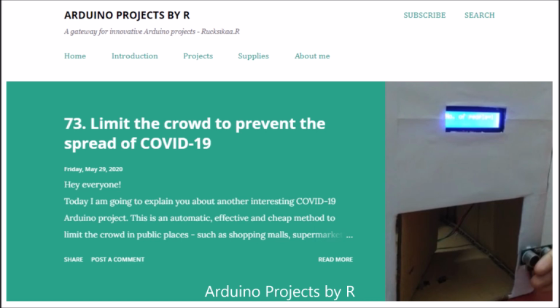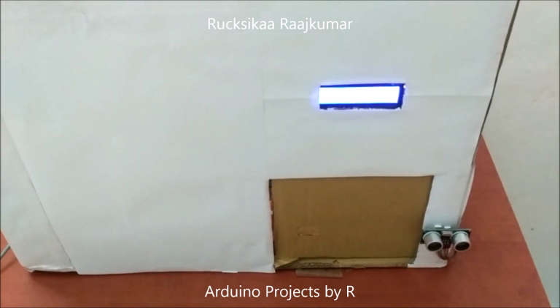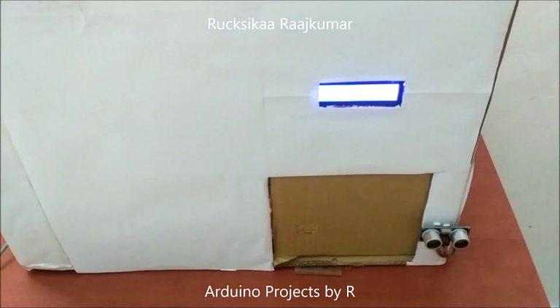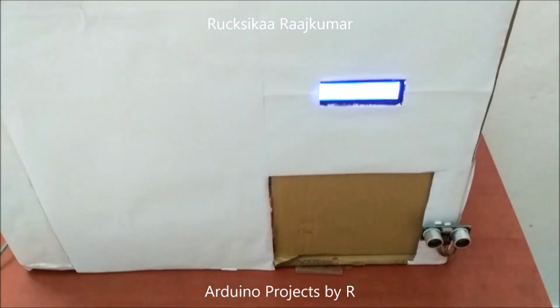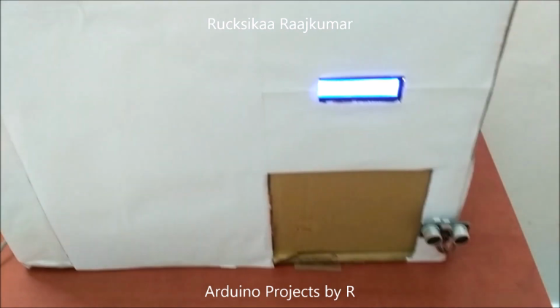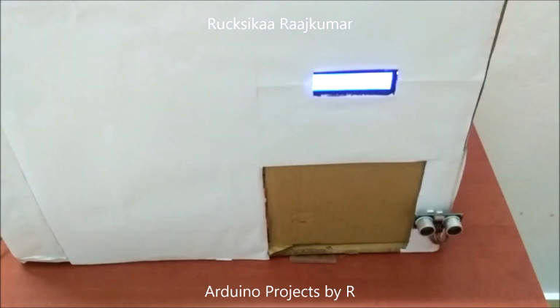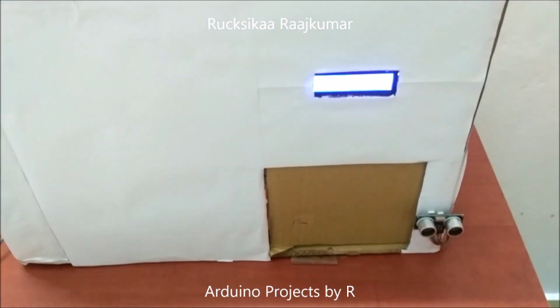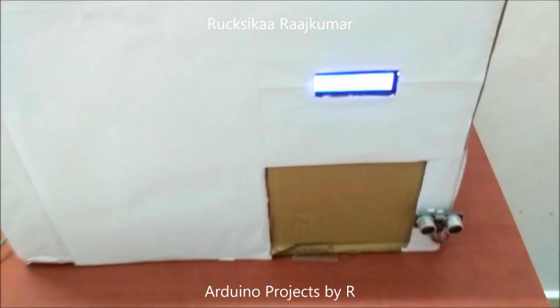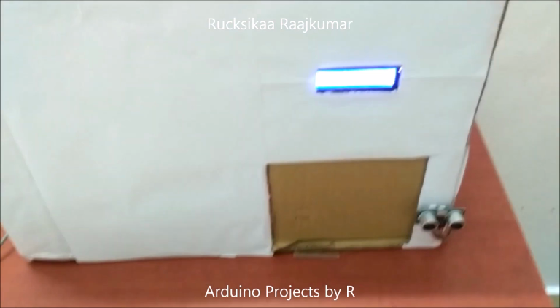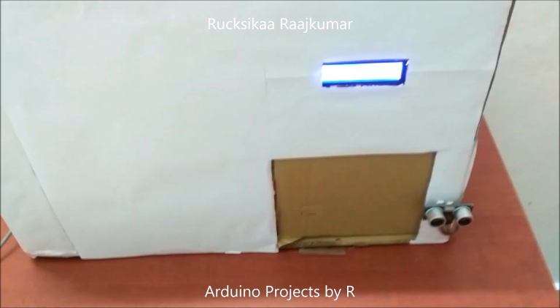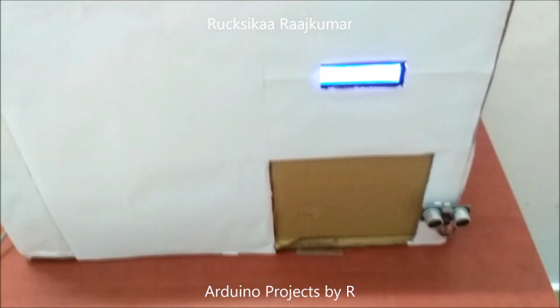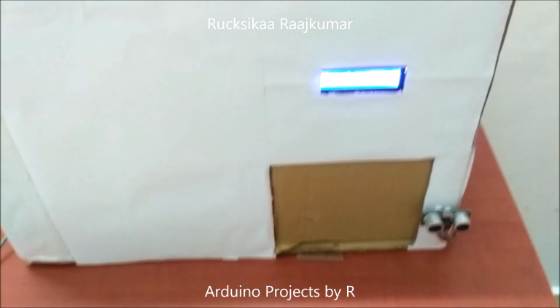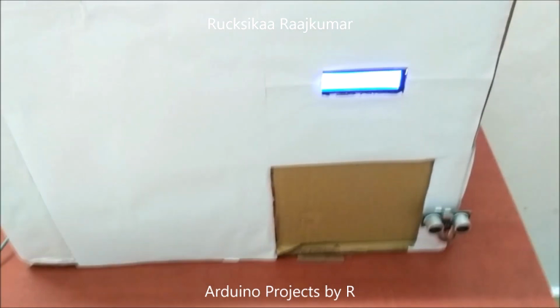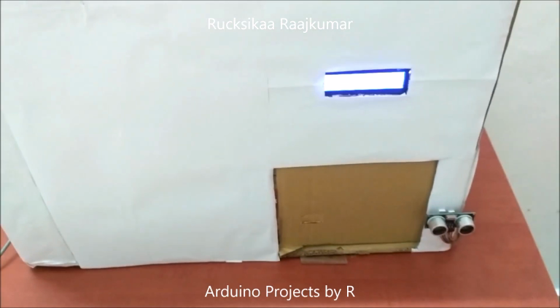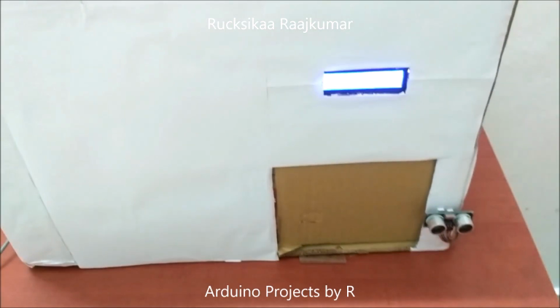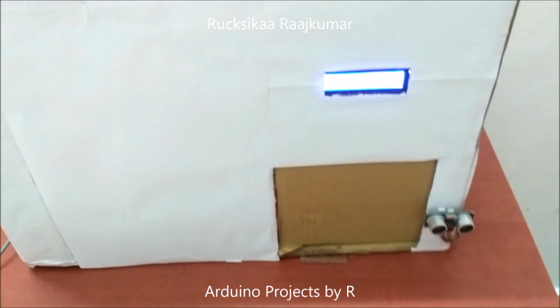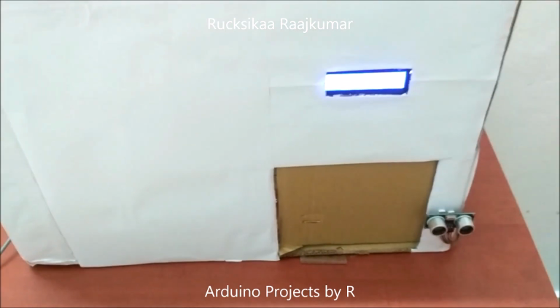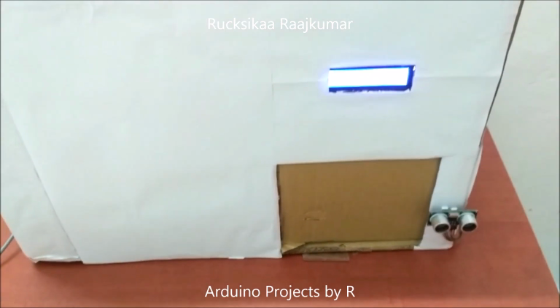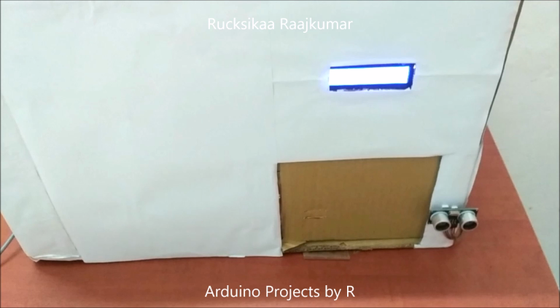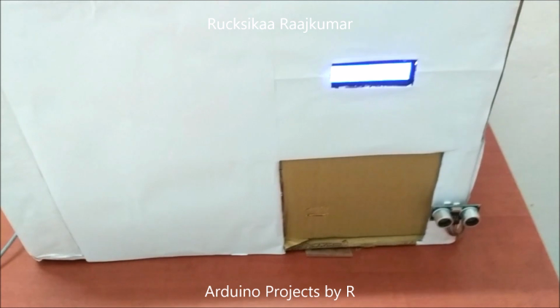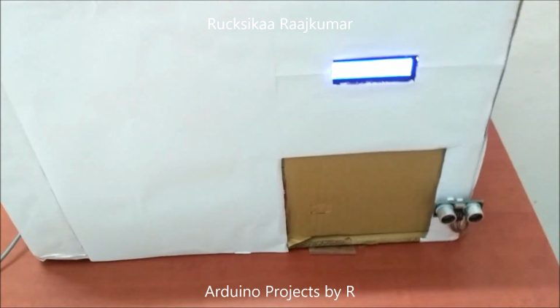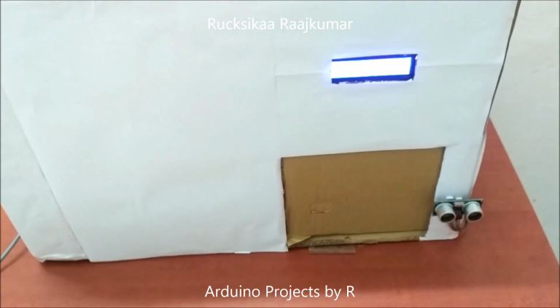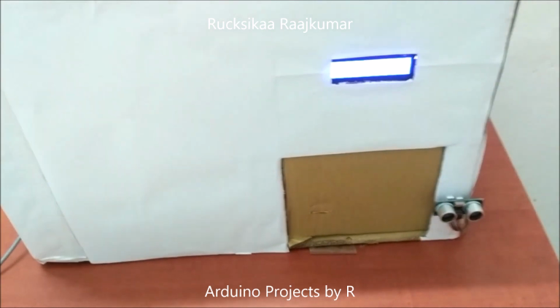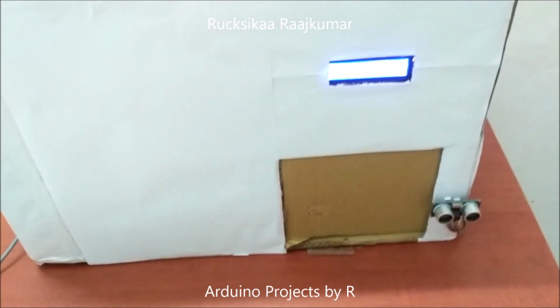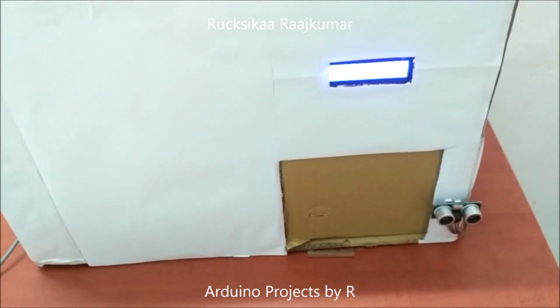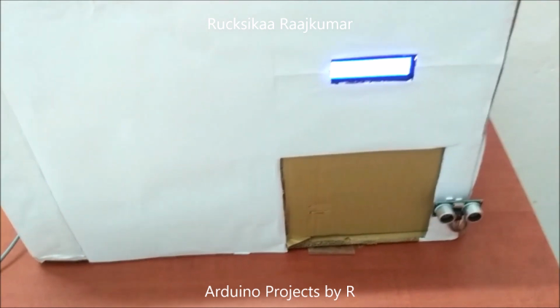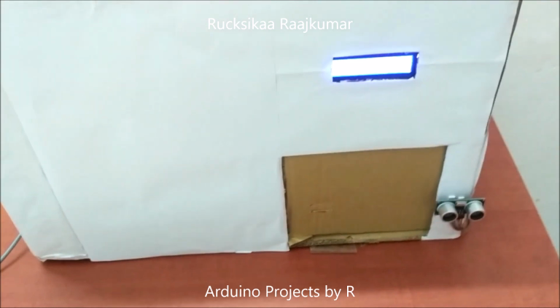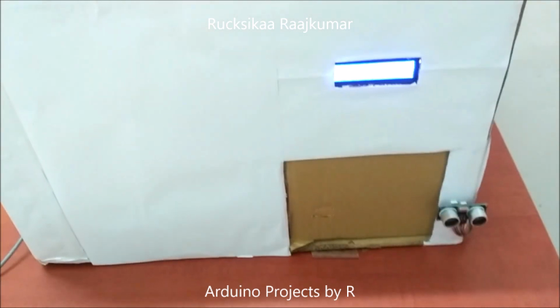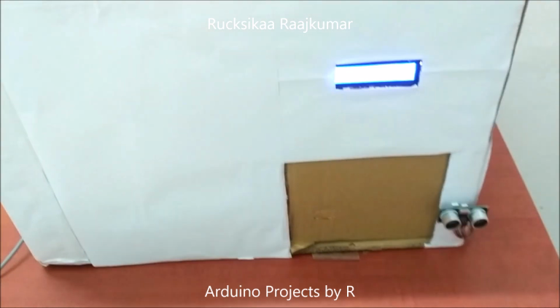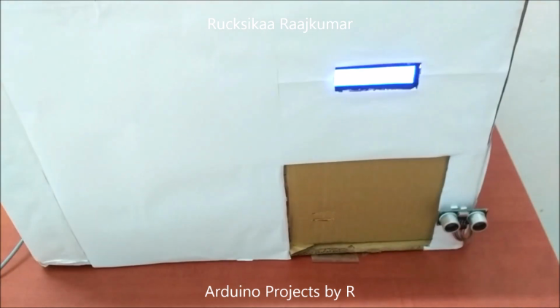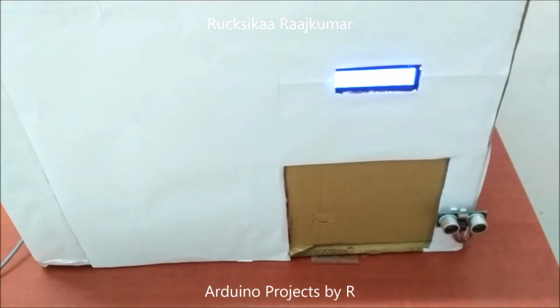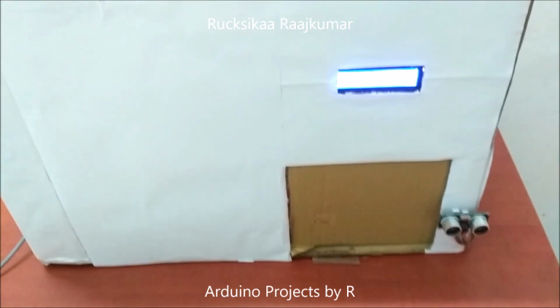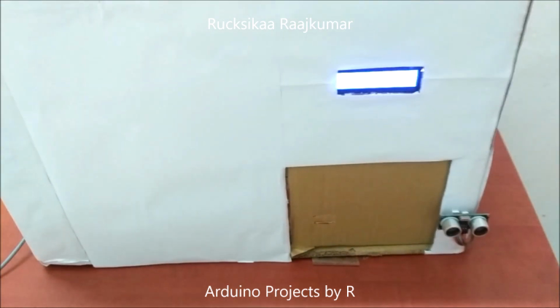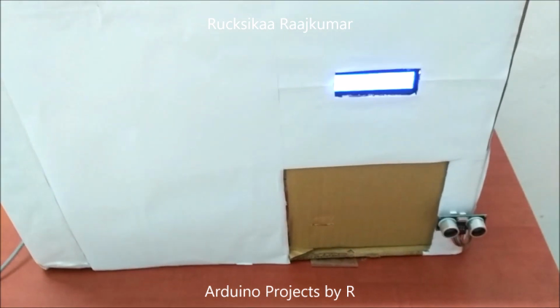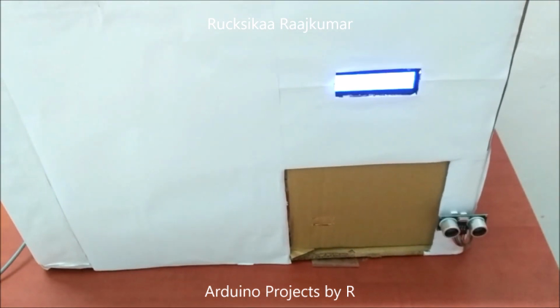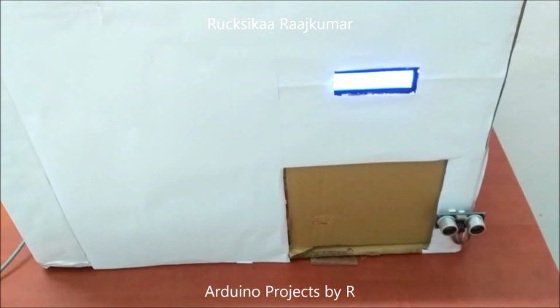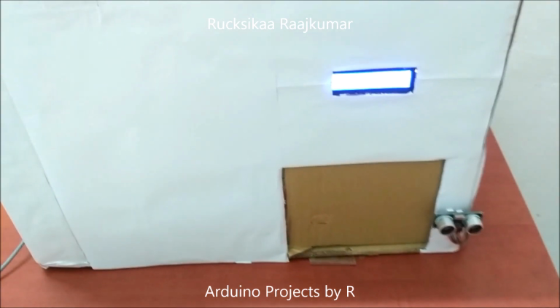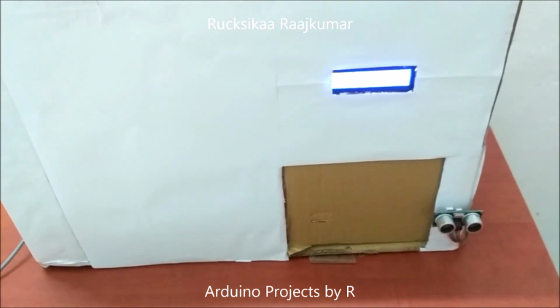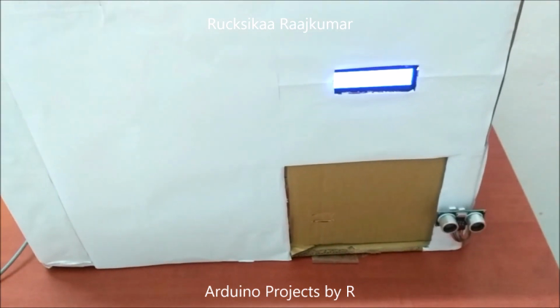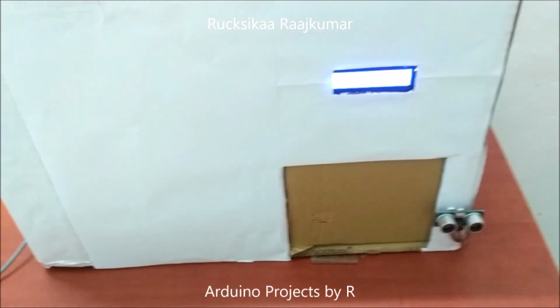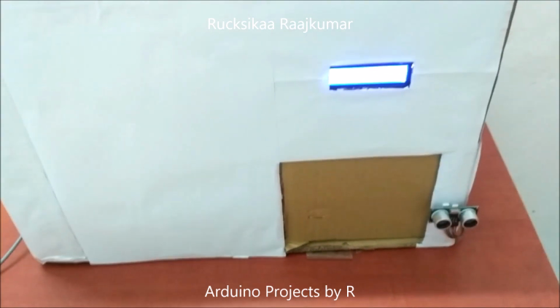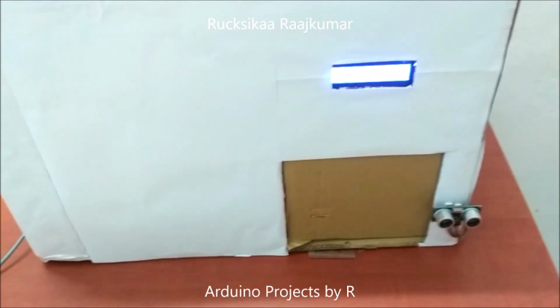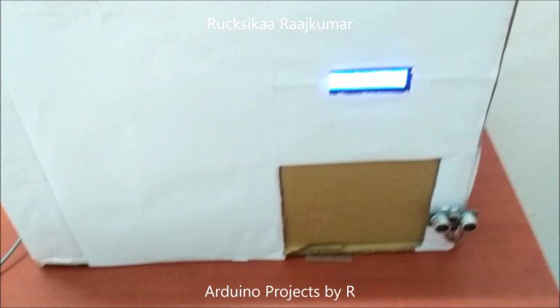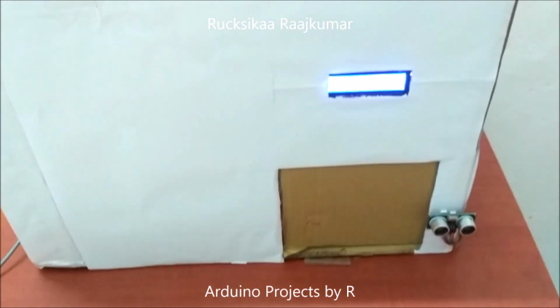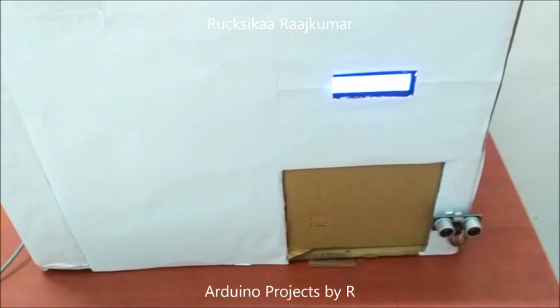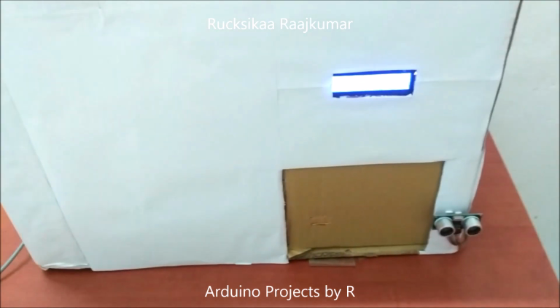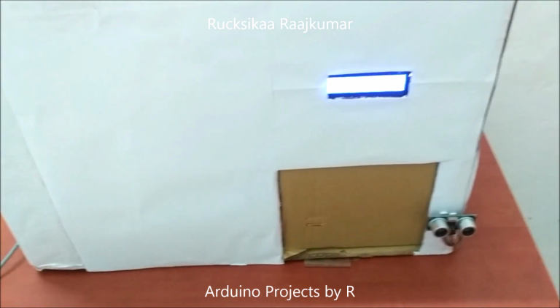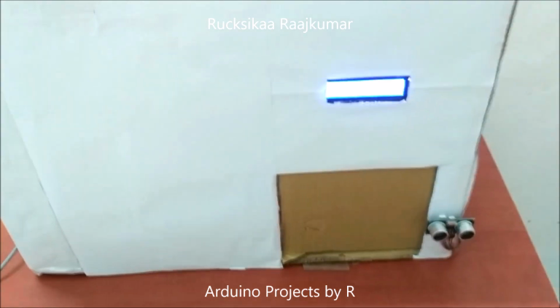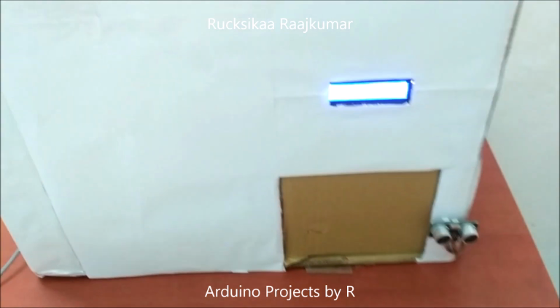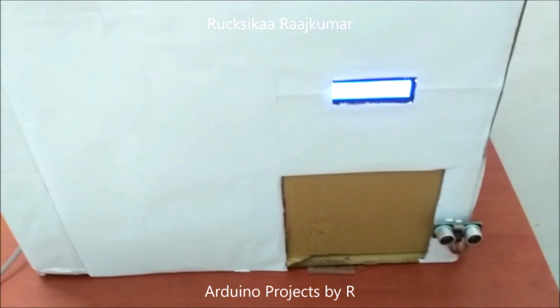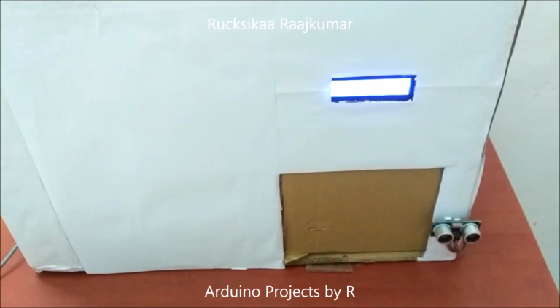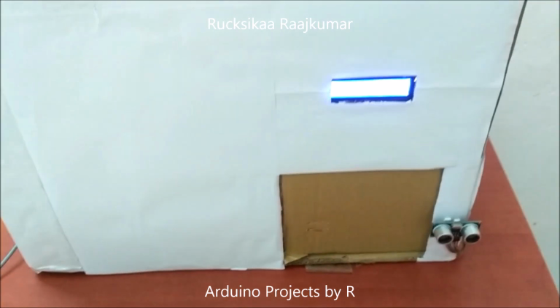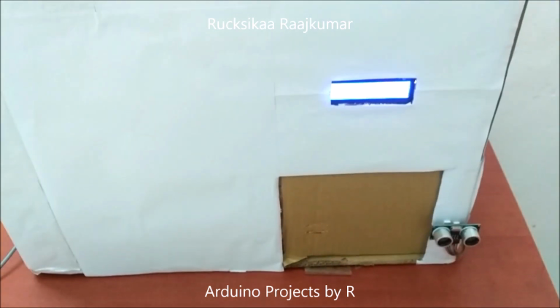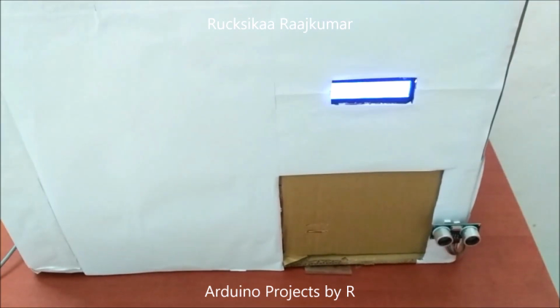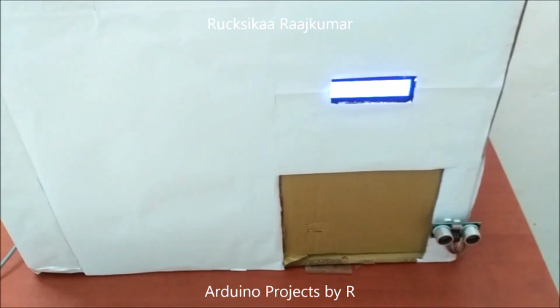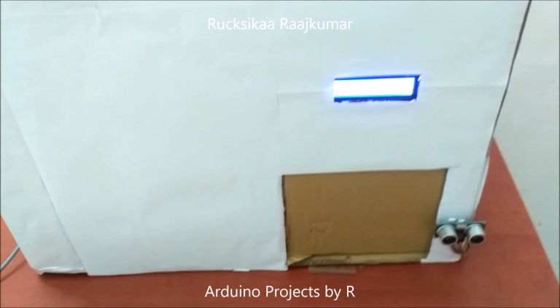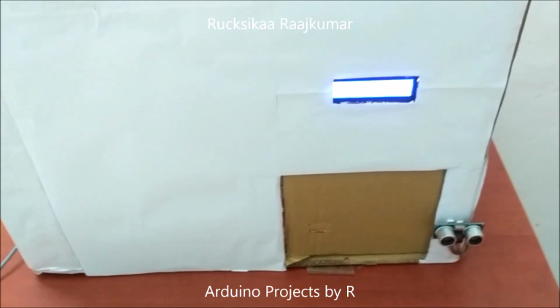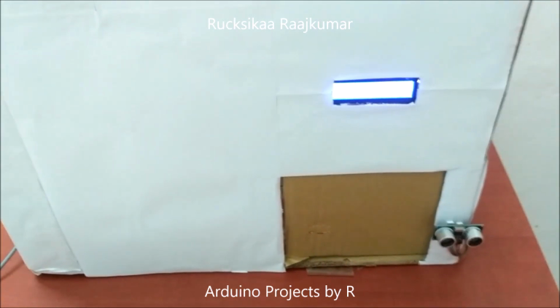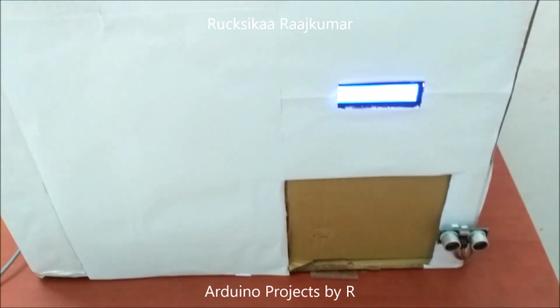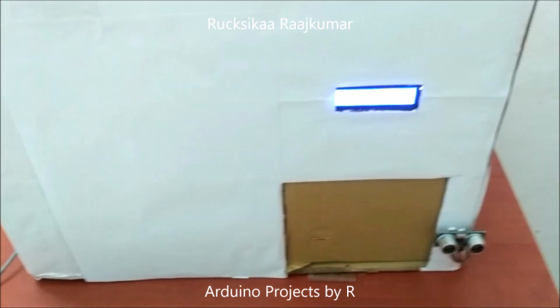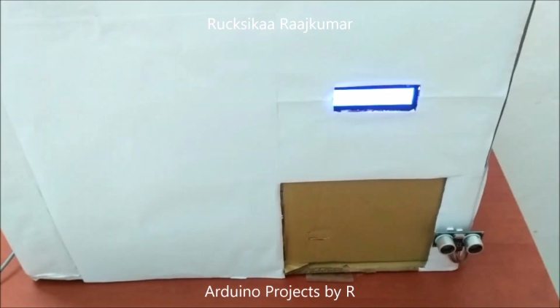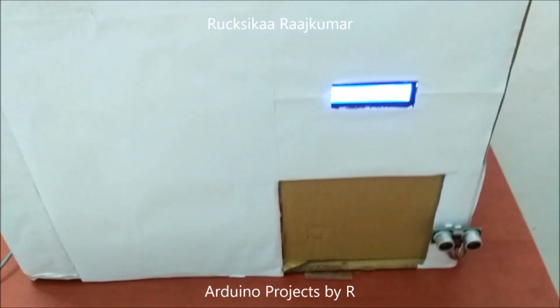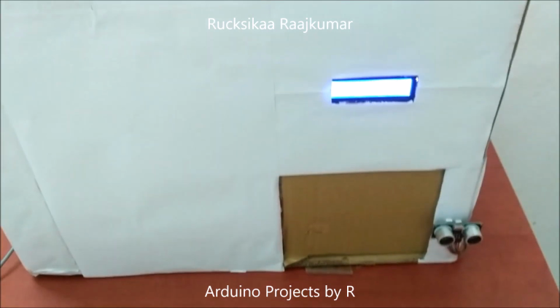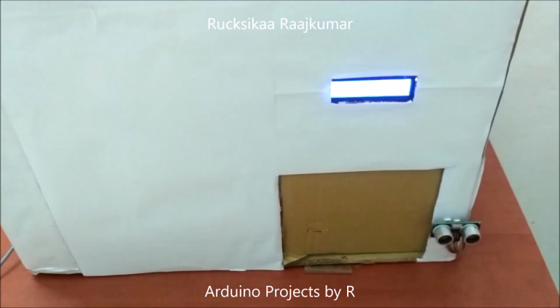Hello everyone, this is Ukshika Rajkumar from Arduino Projects by ART, and today I'm going to present my next project.